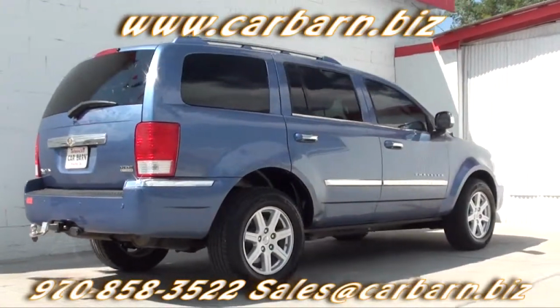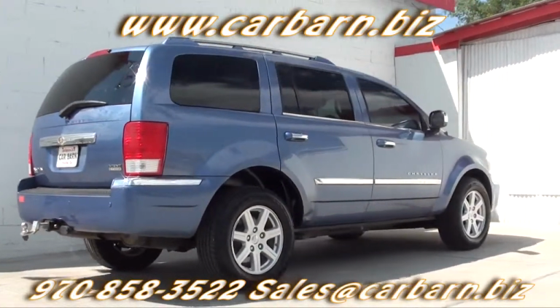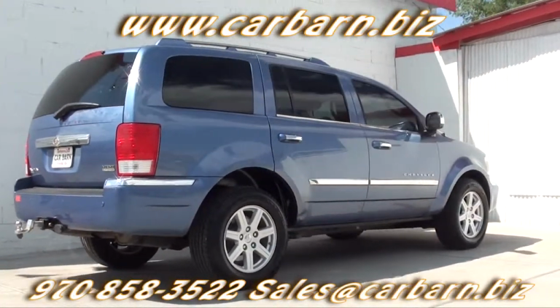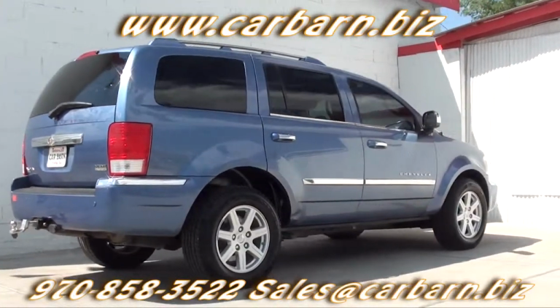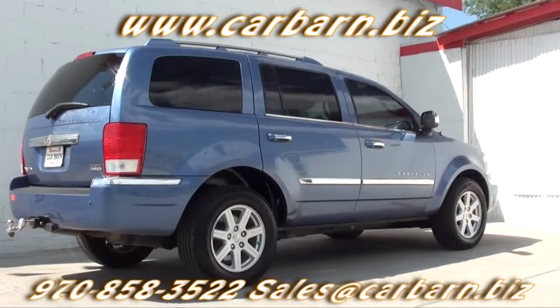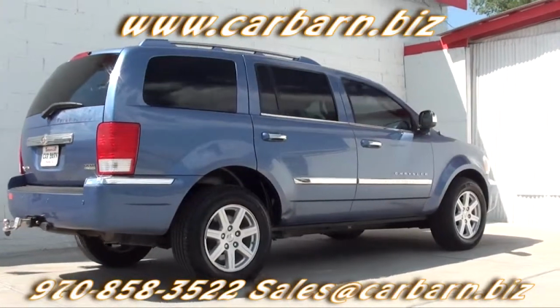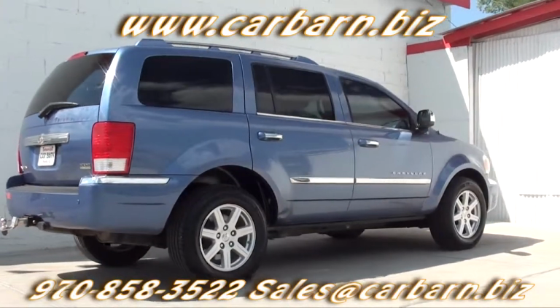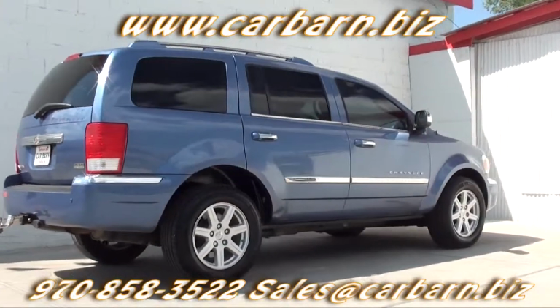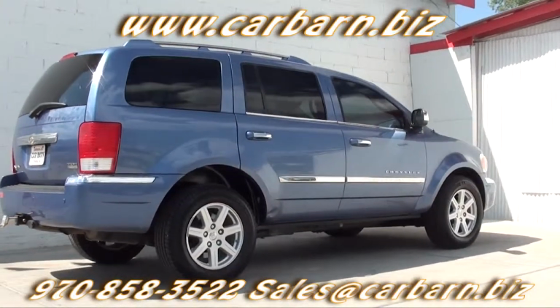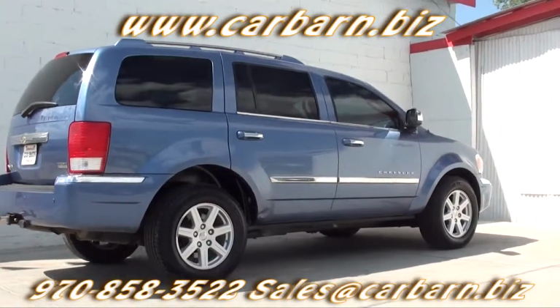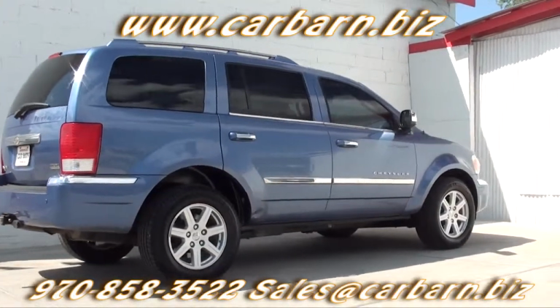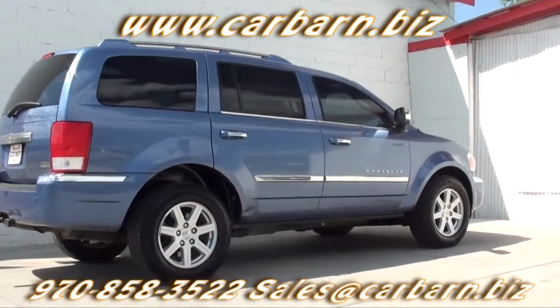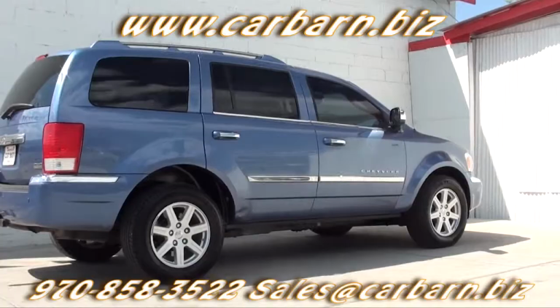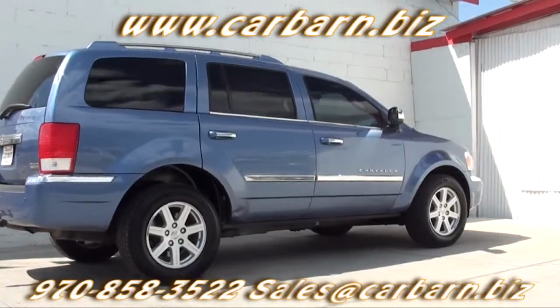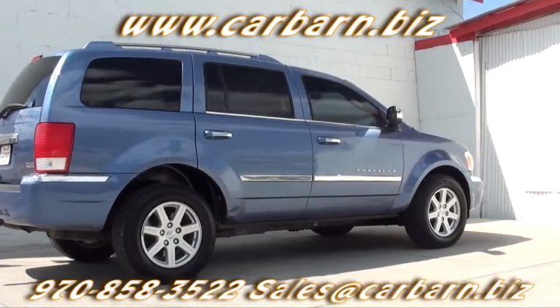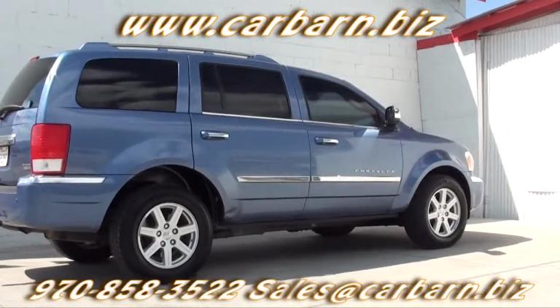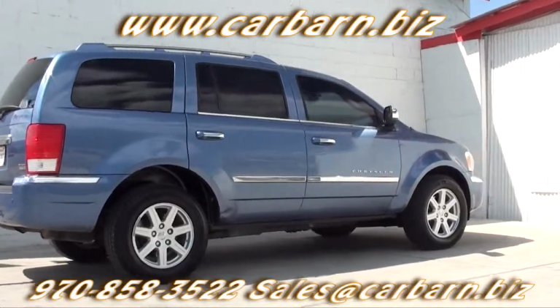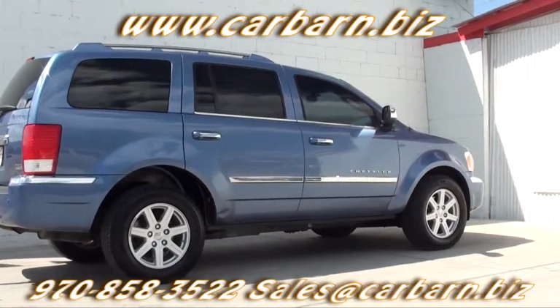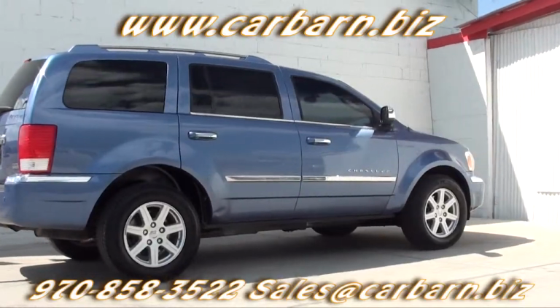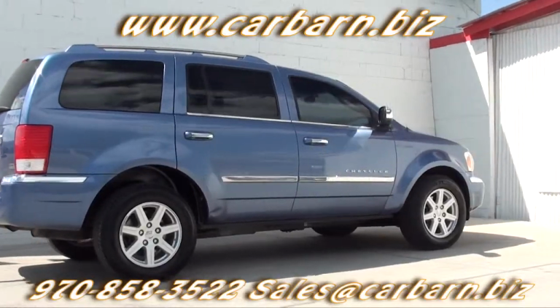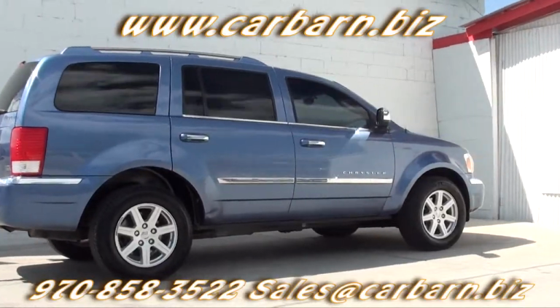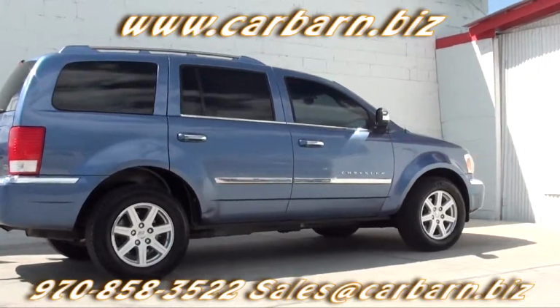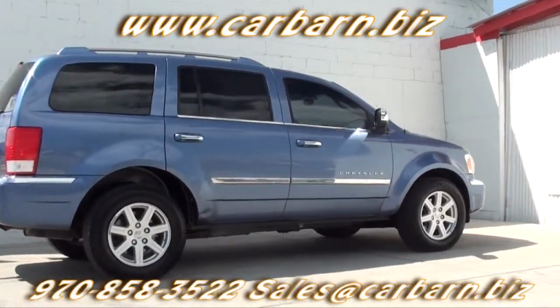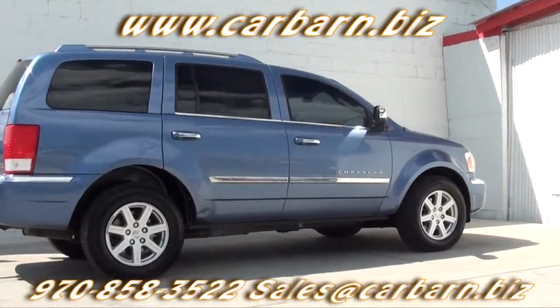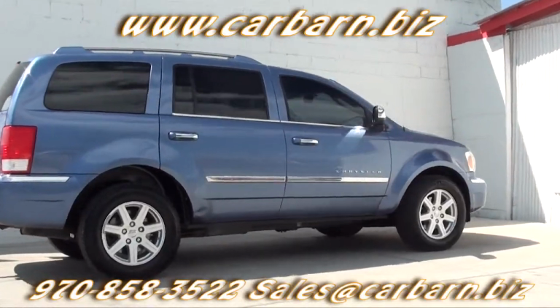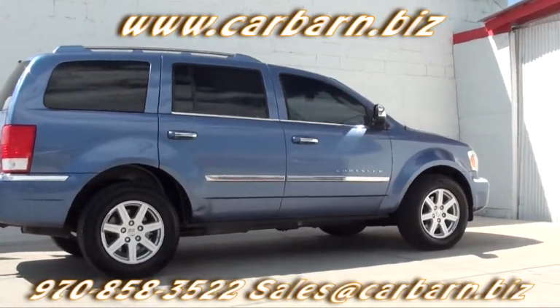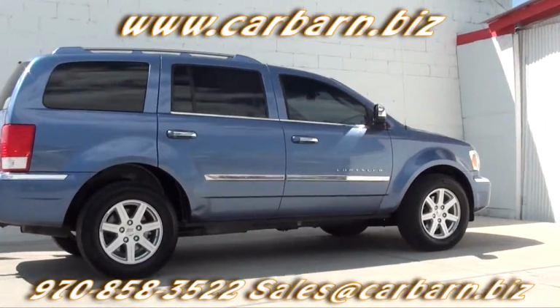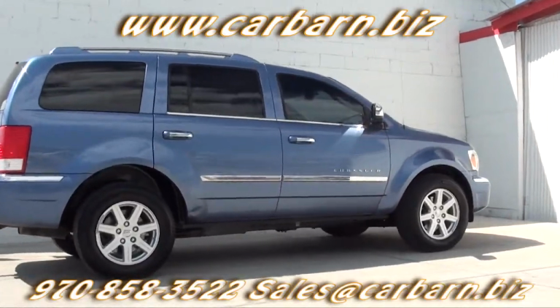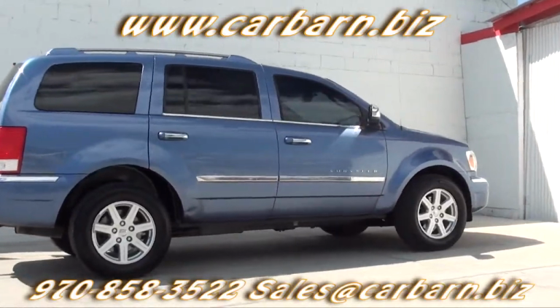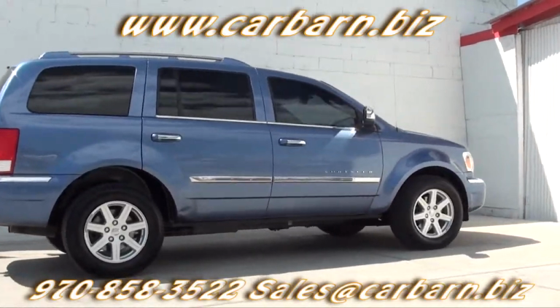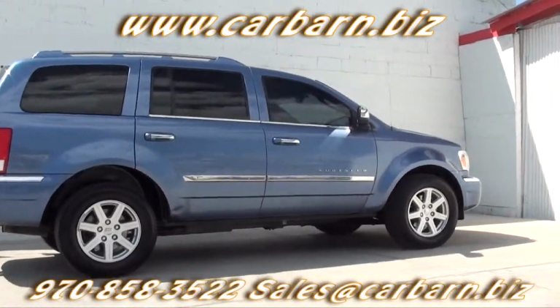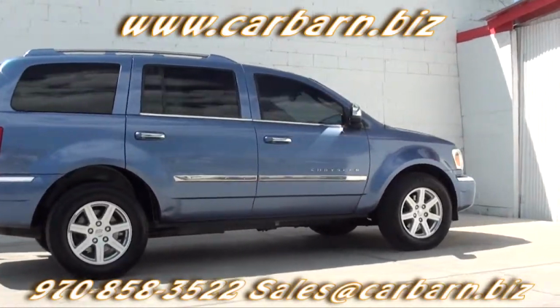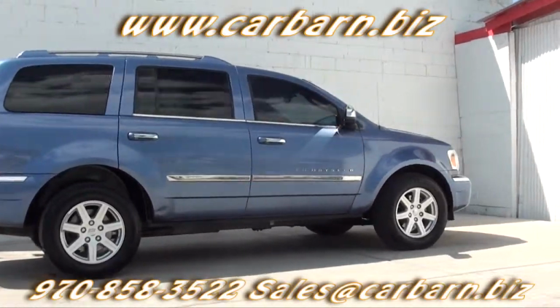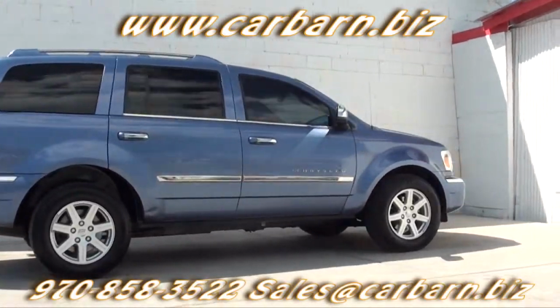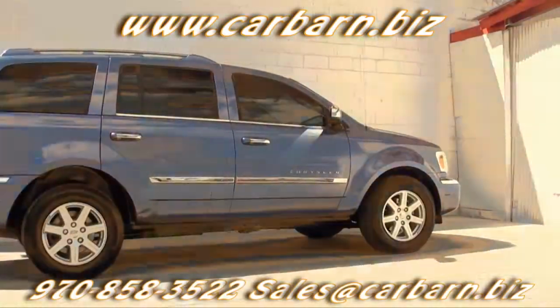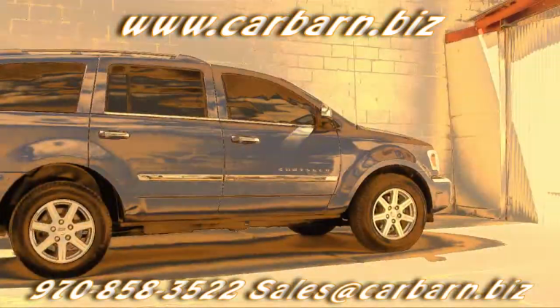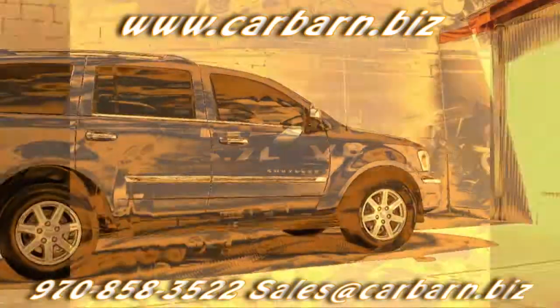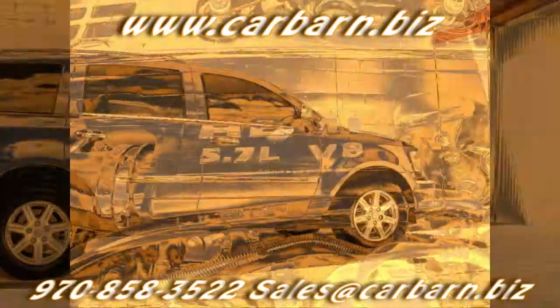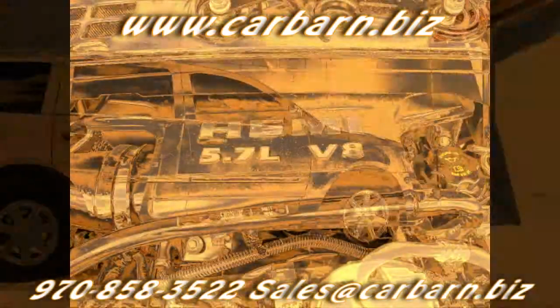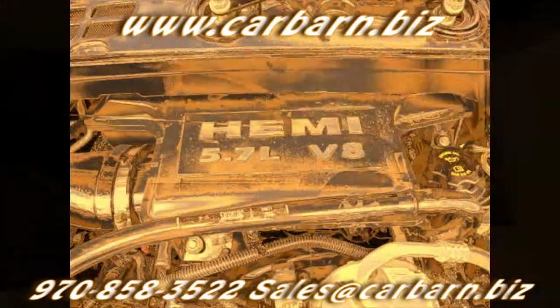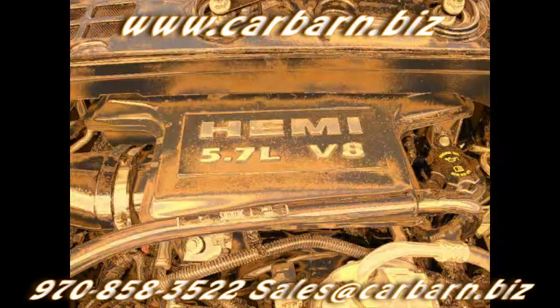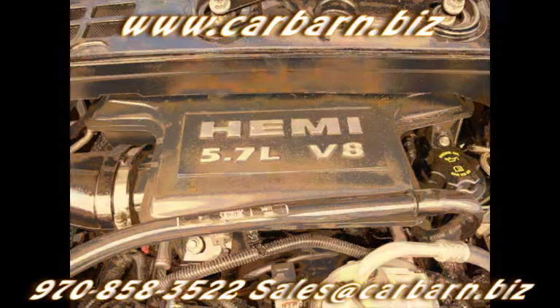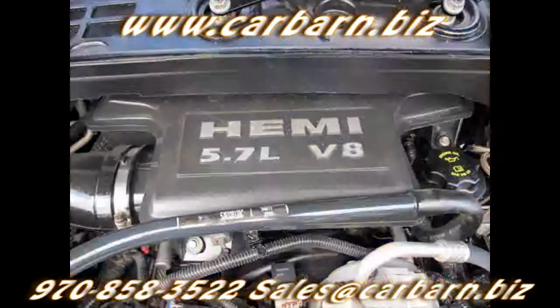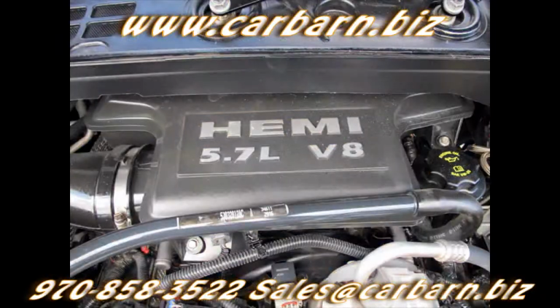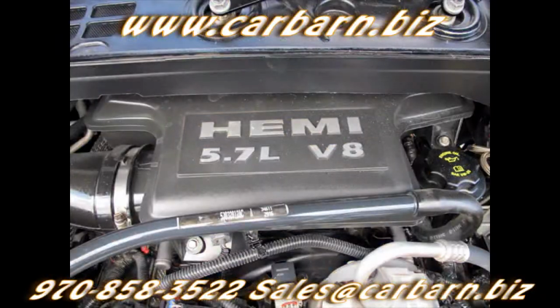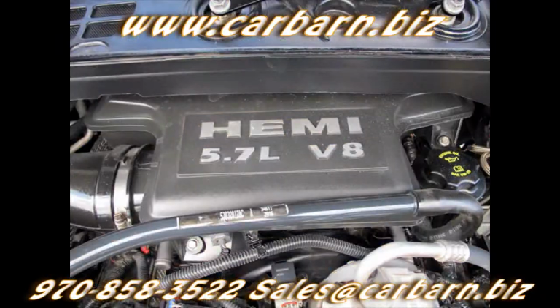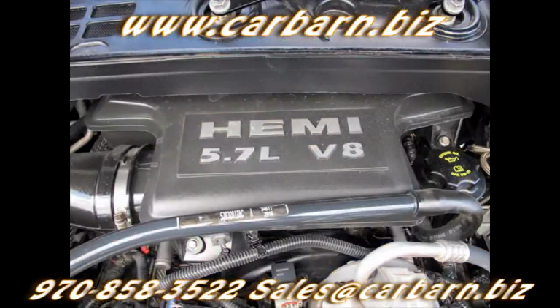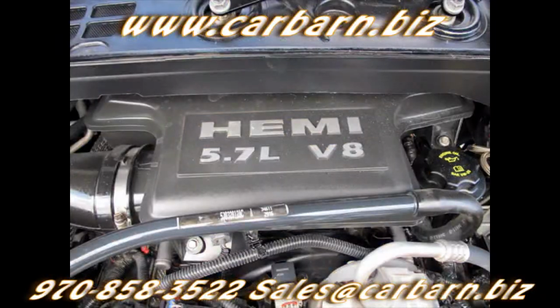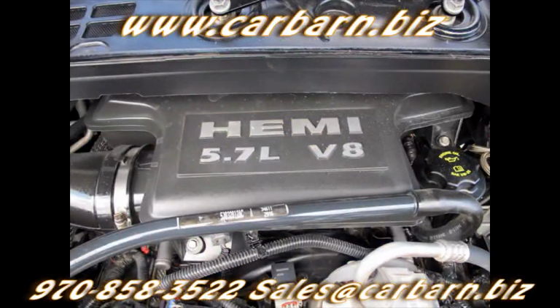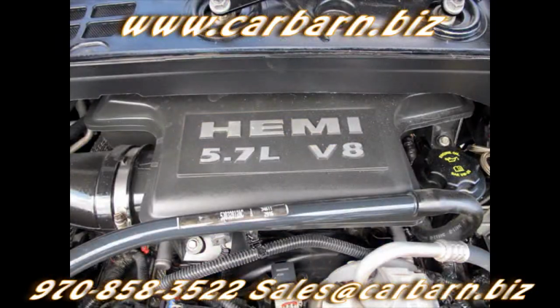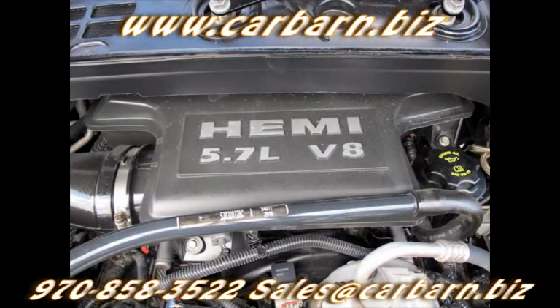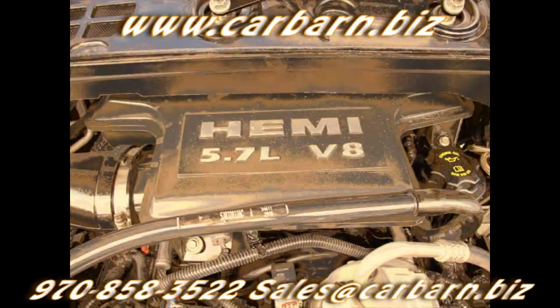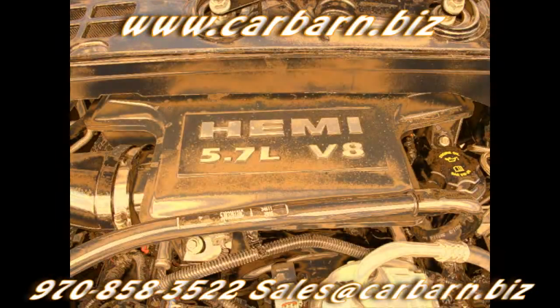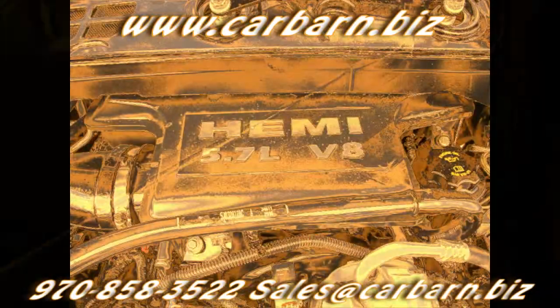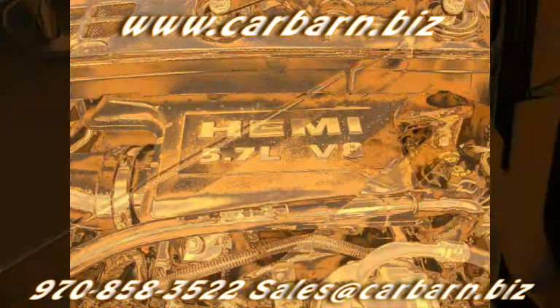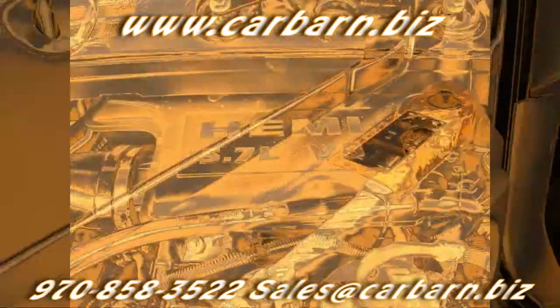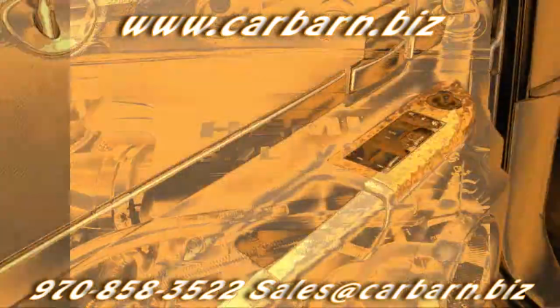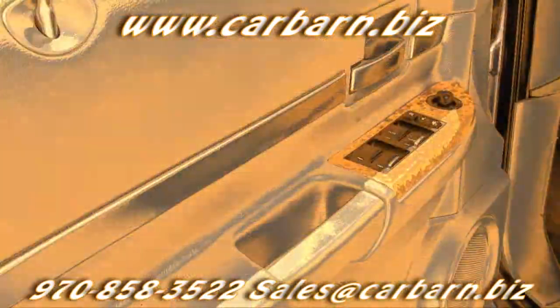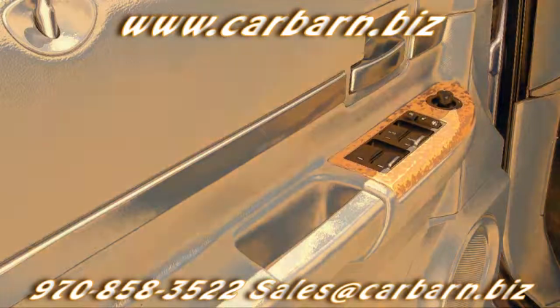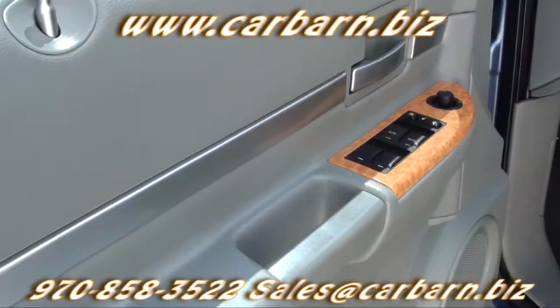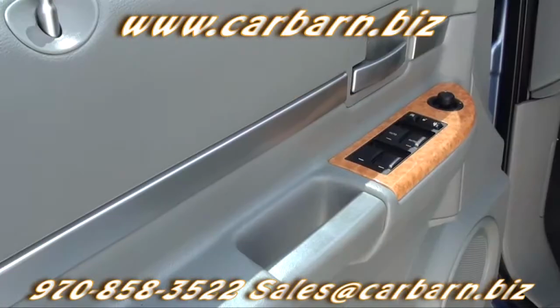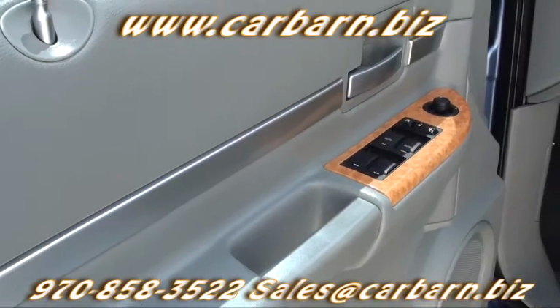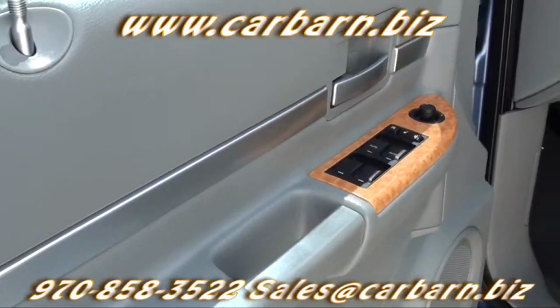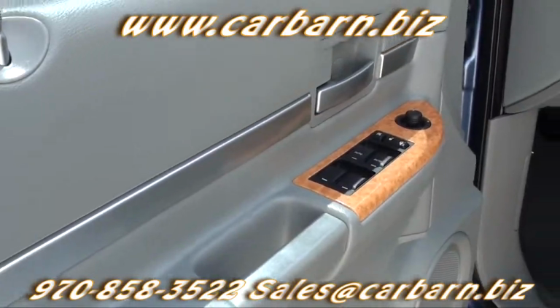This Aspen is powered by the 5.7-liter V8 Hemi engine with an automatic transmission and is four-wheel drive.